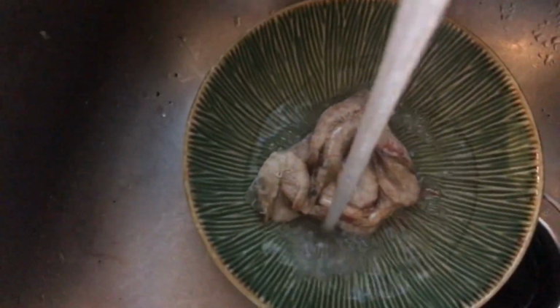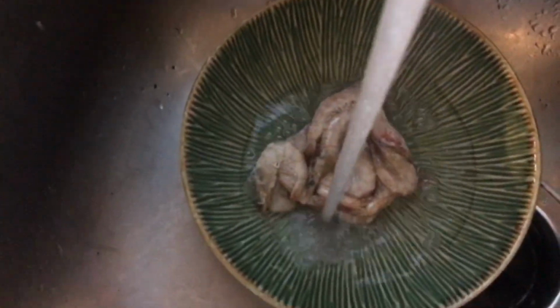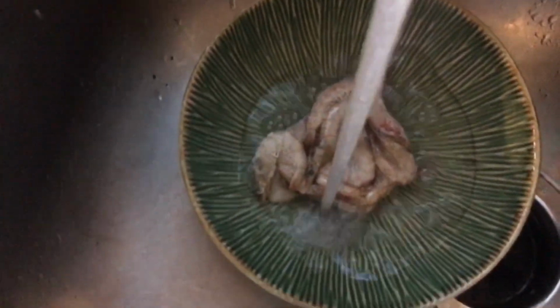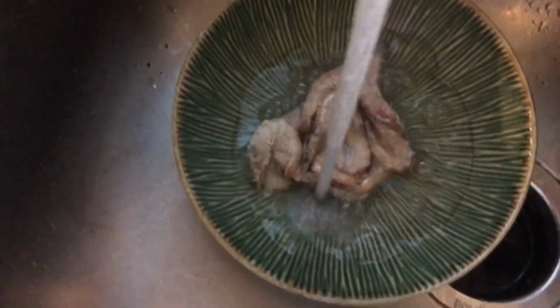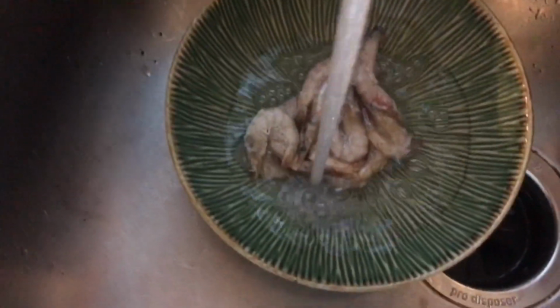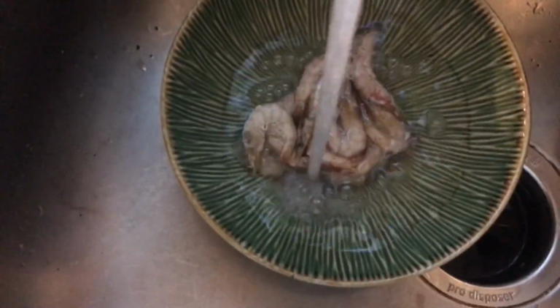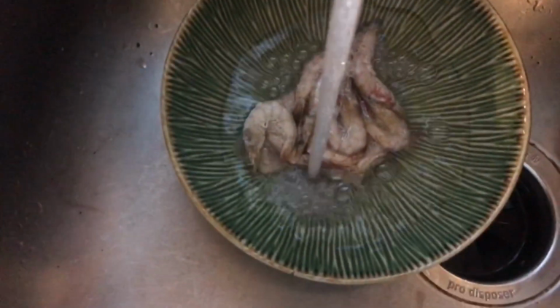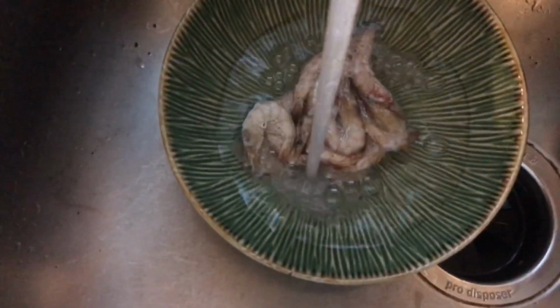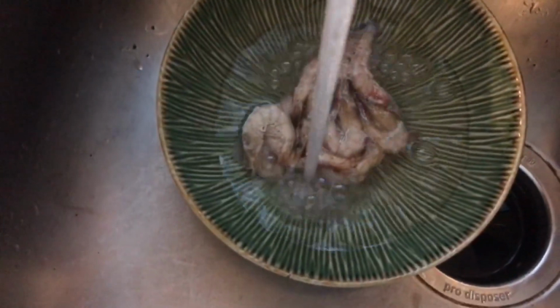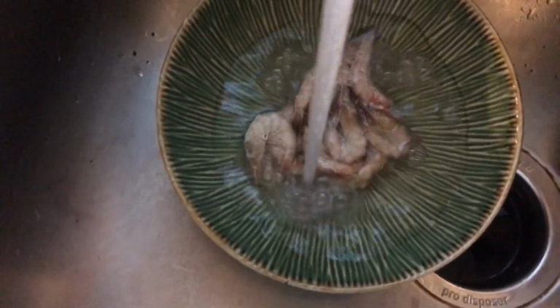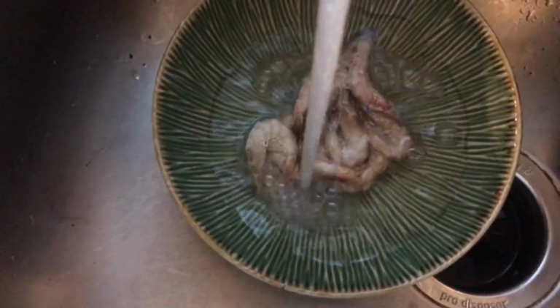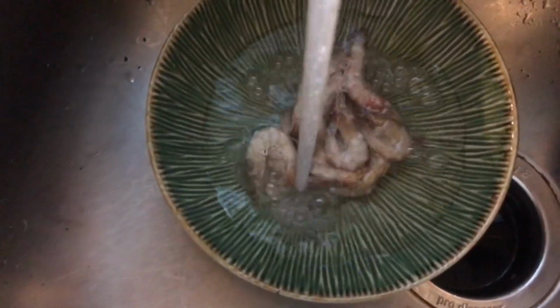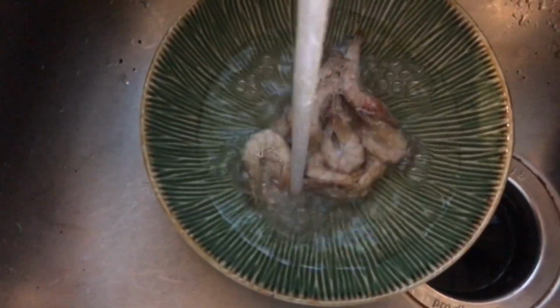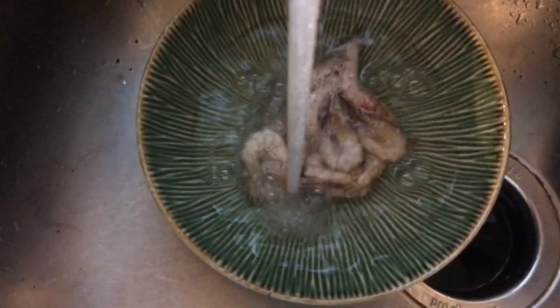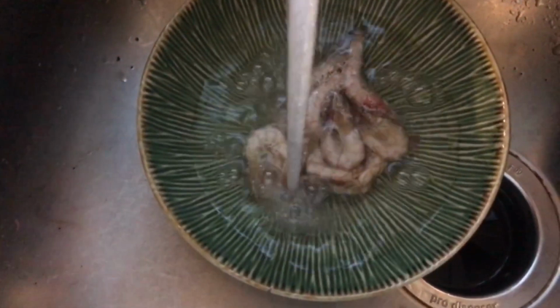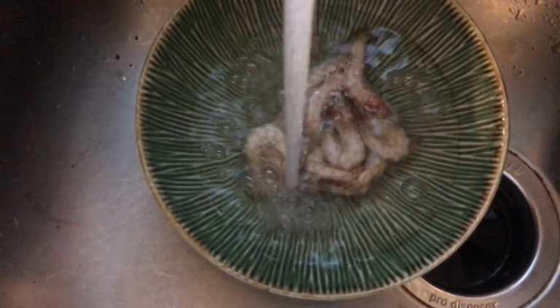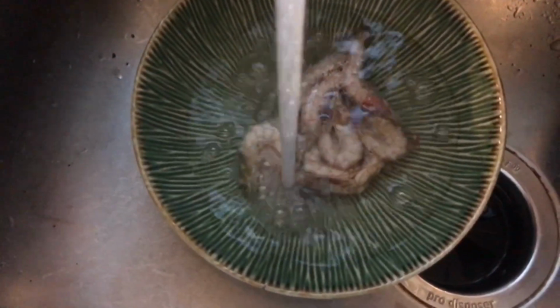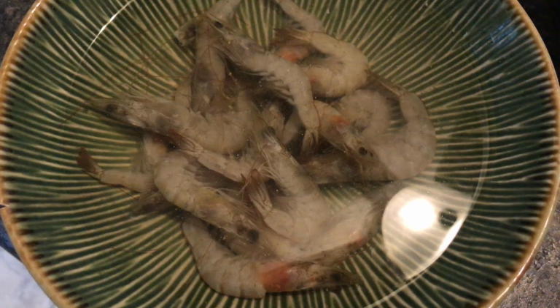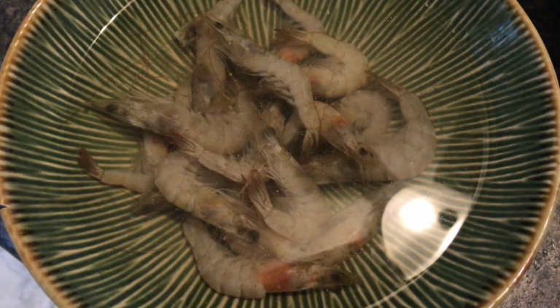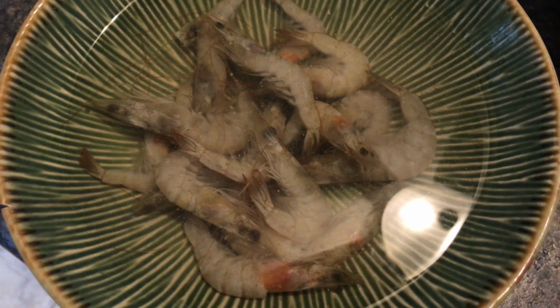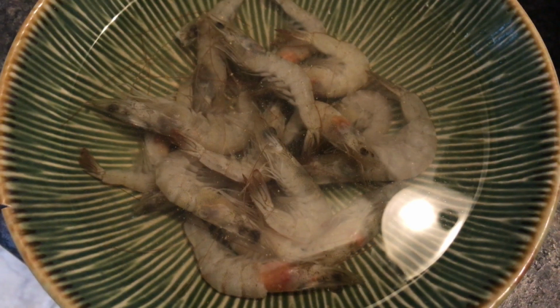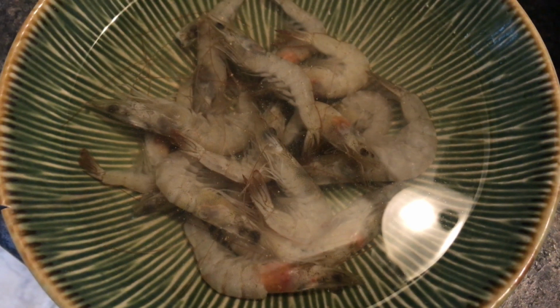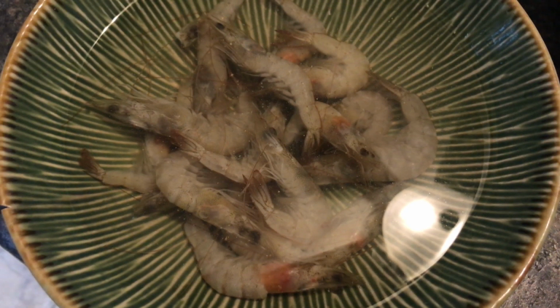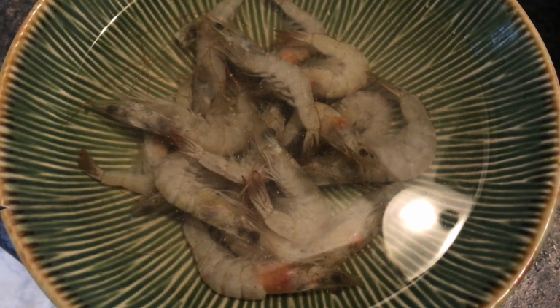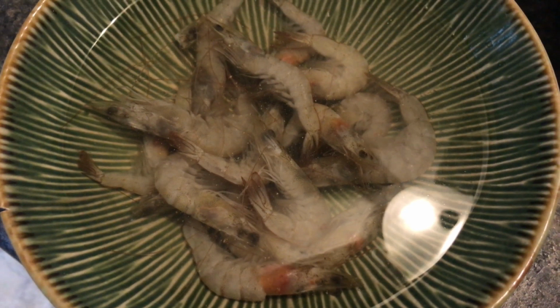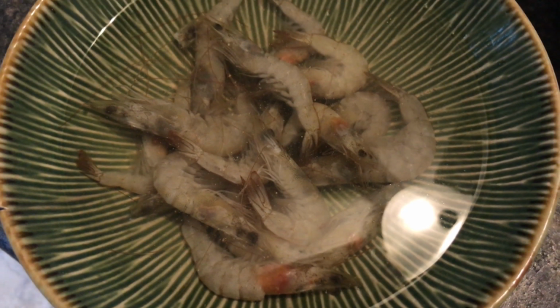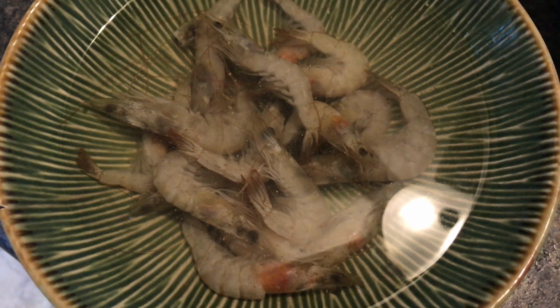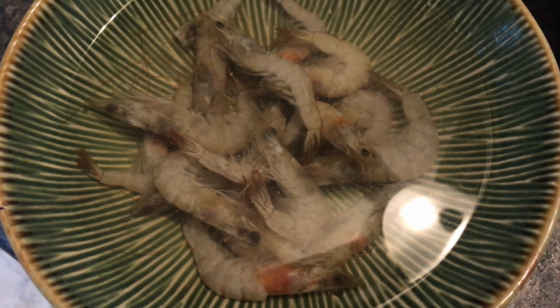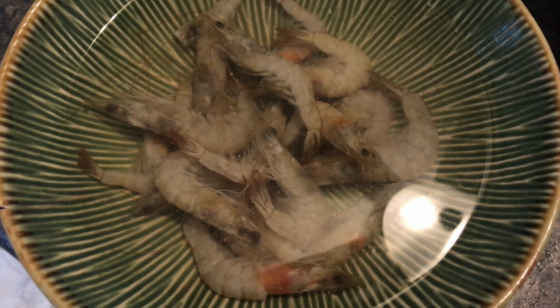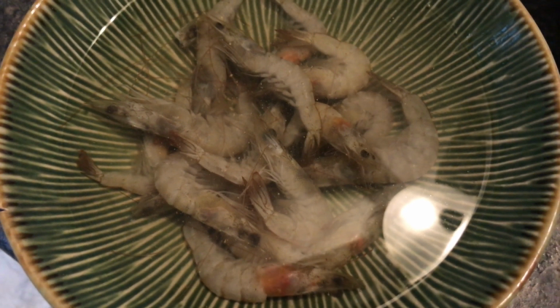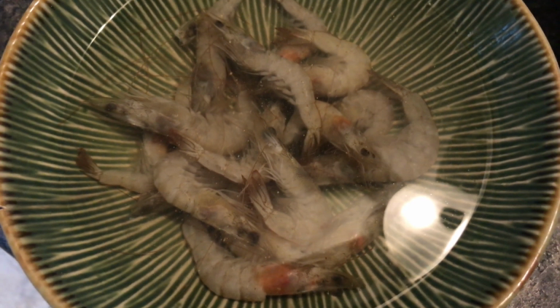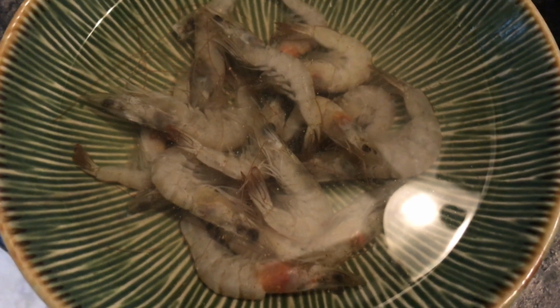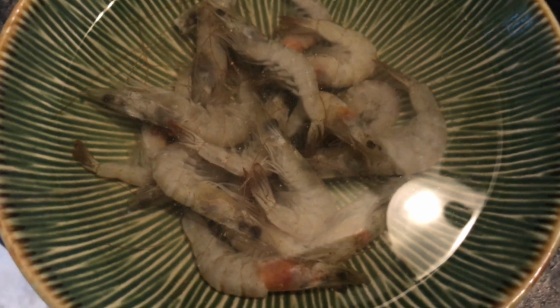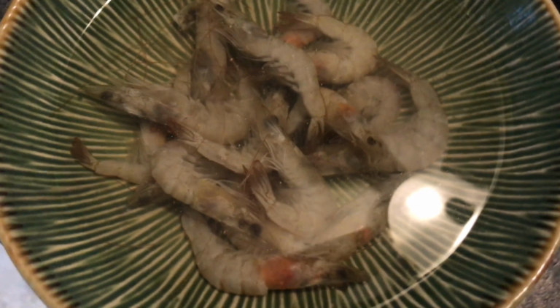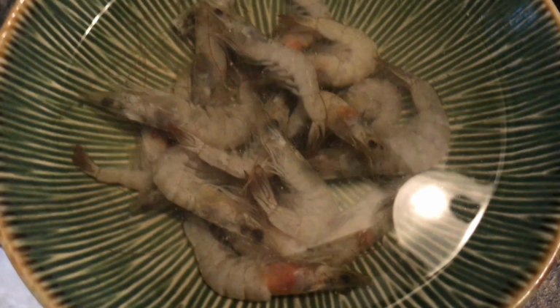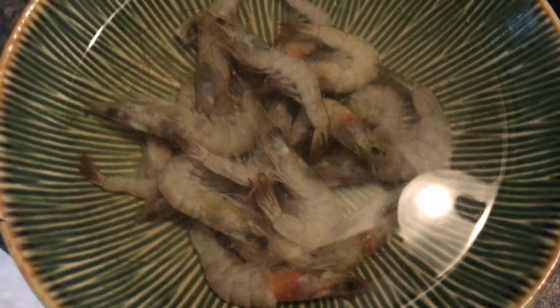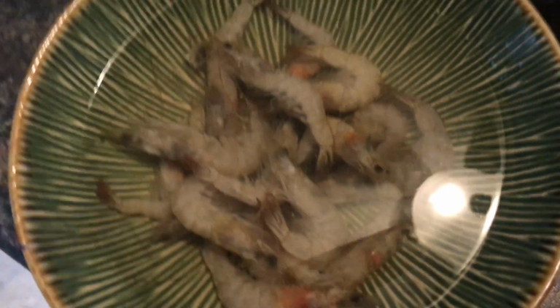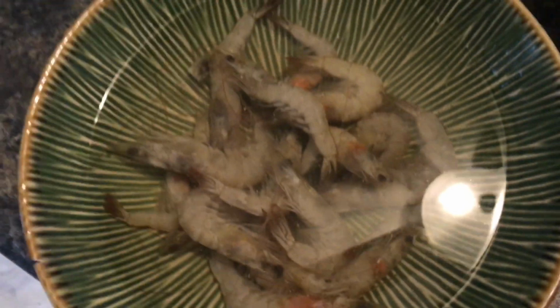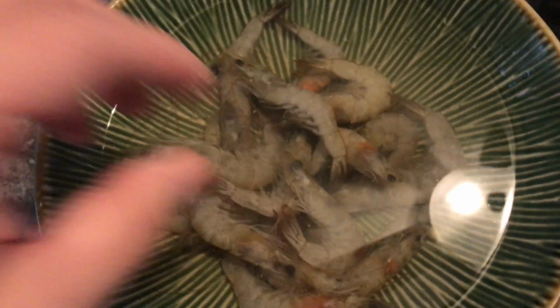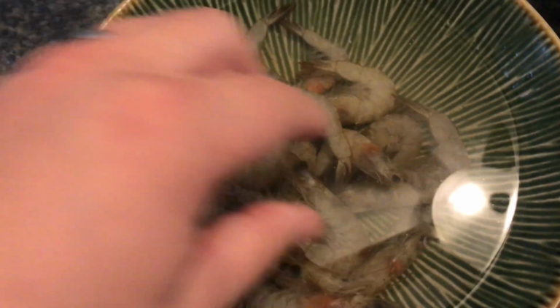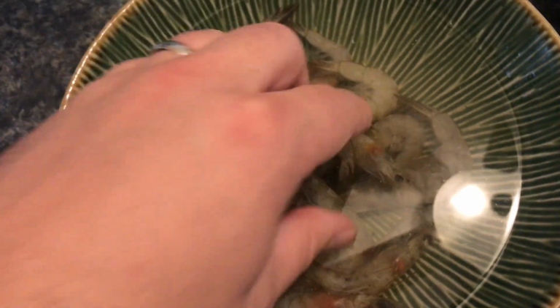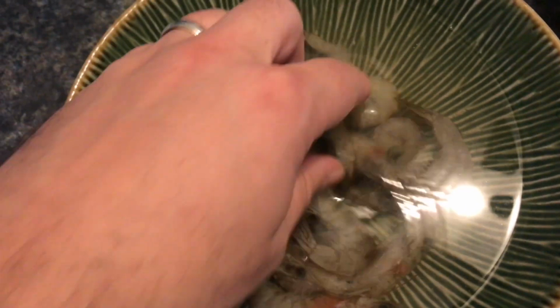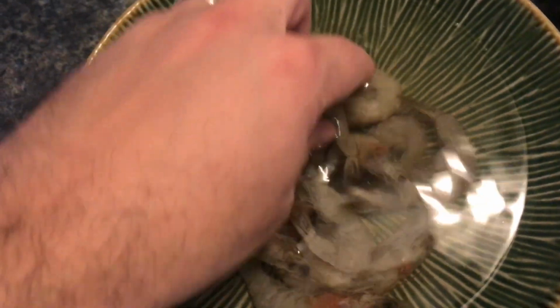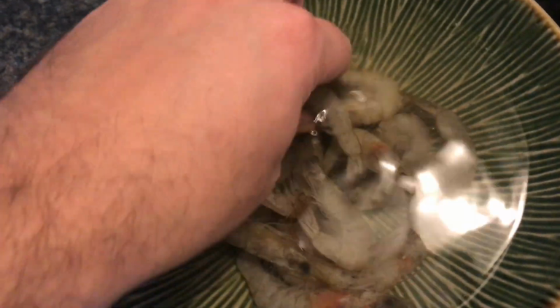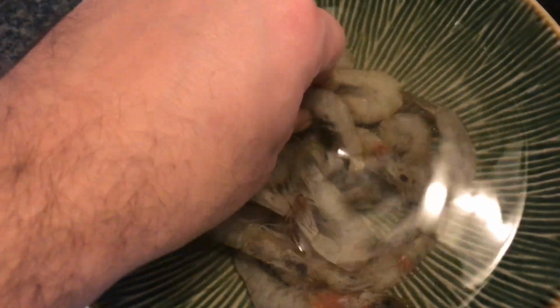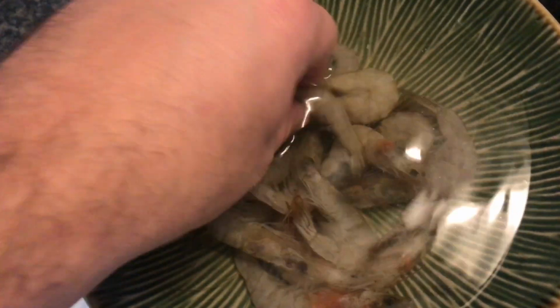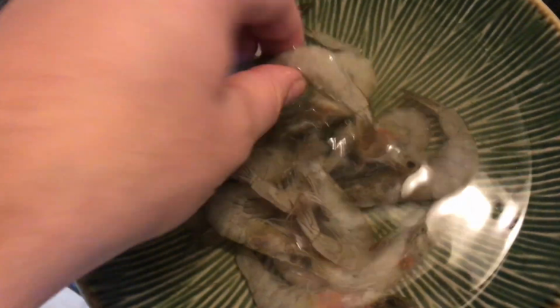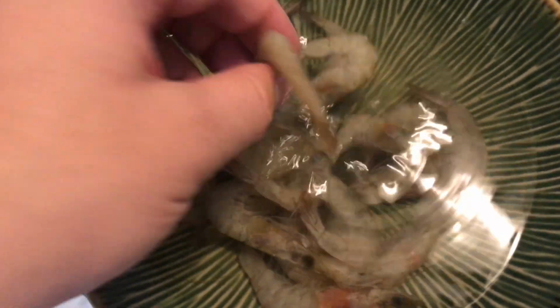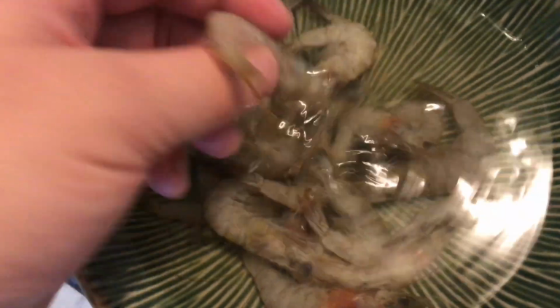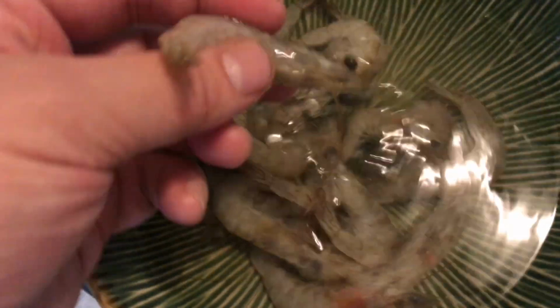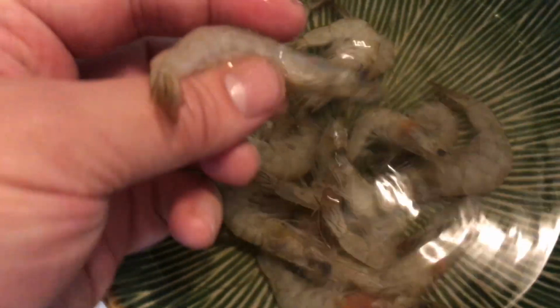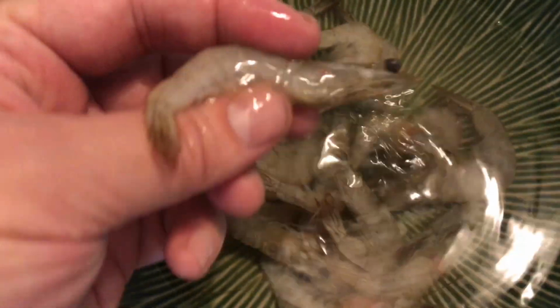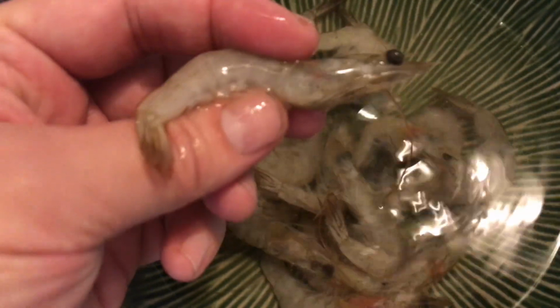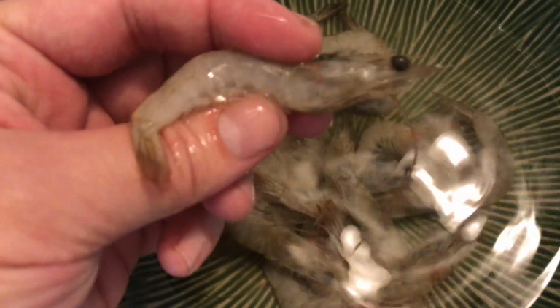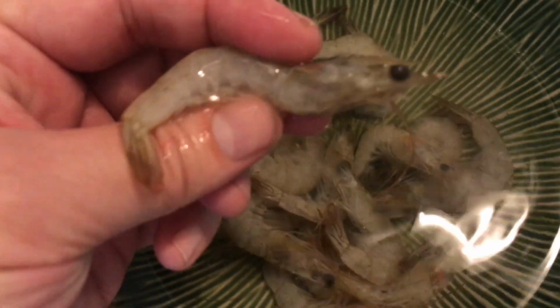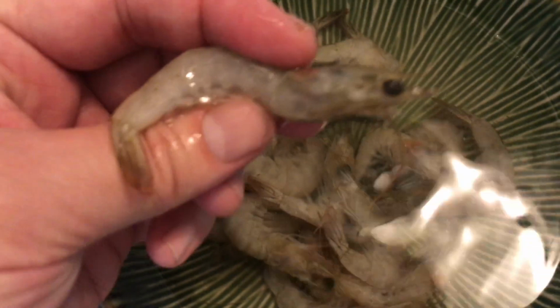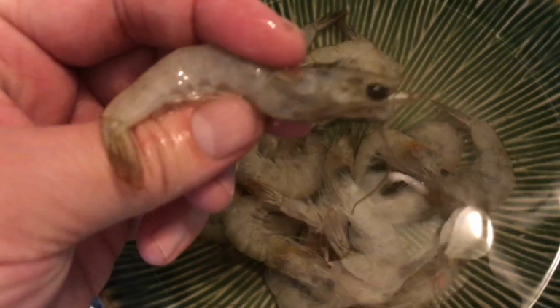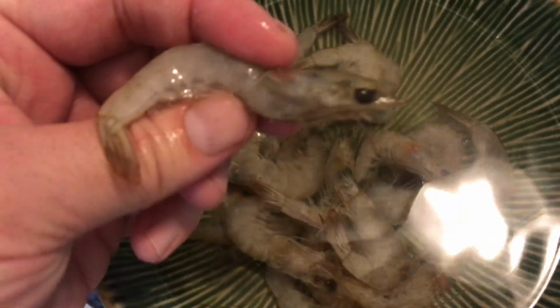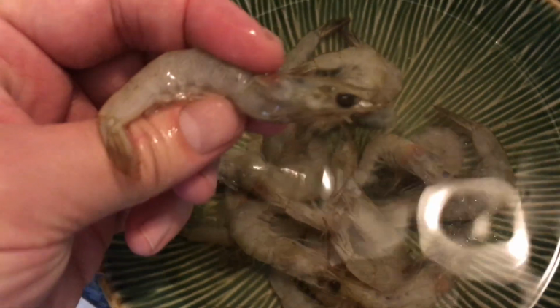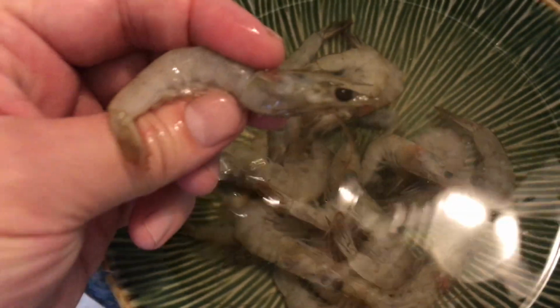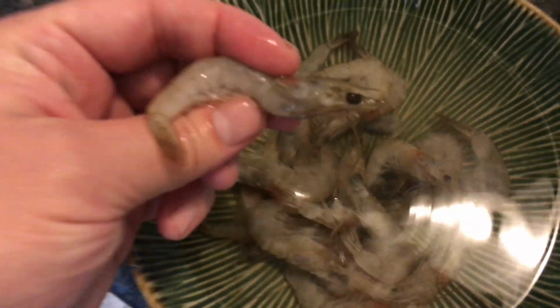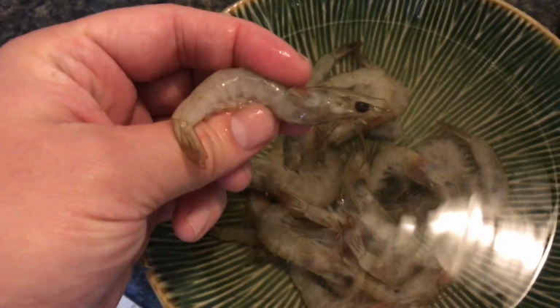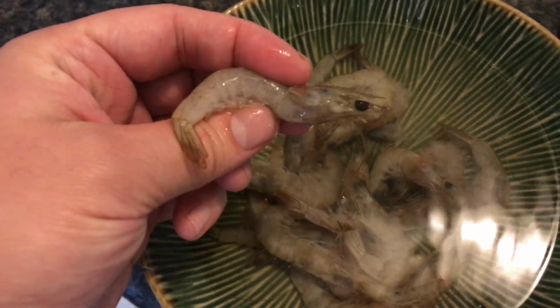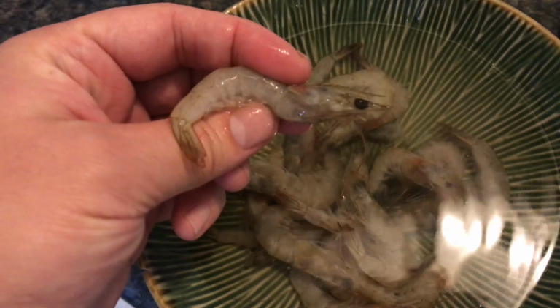I'm just going to defrost them. Now the shrimp have been defrosted, and you can see they are full head-on shrimp.